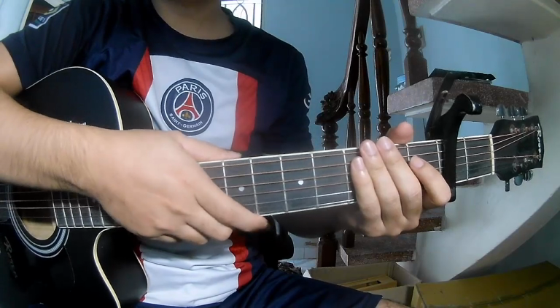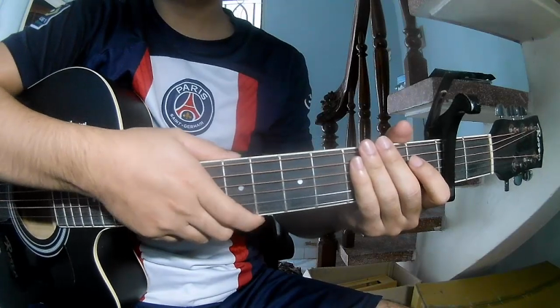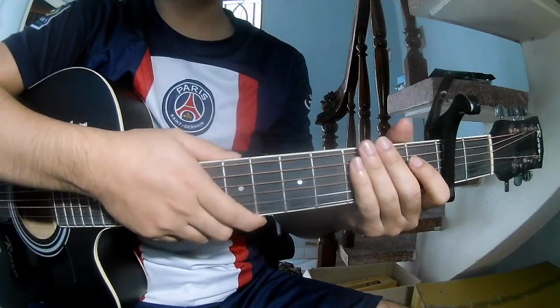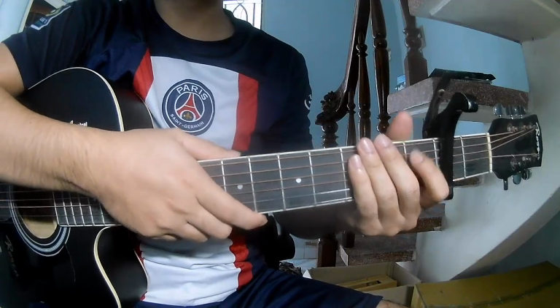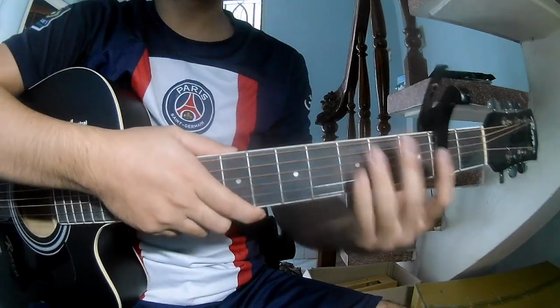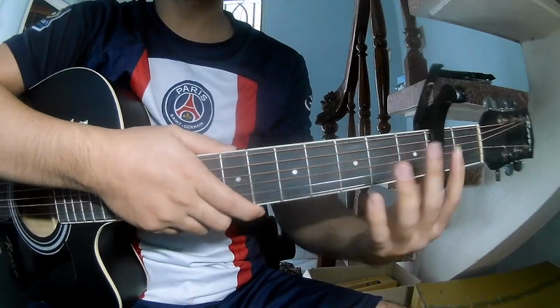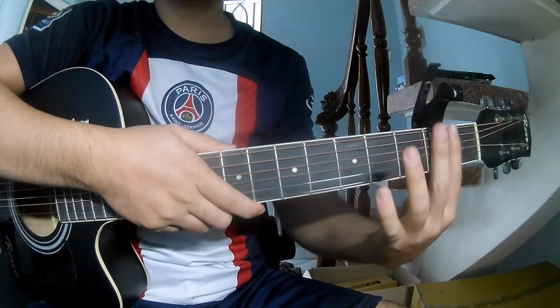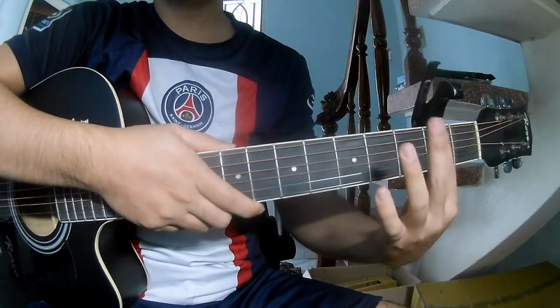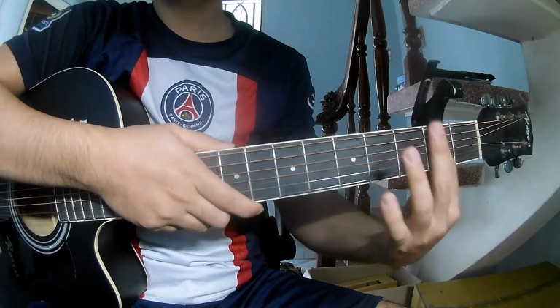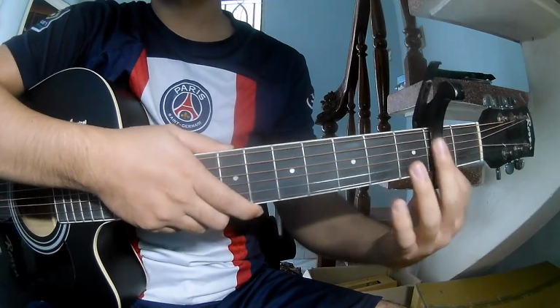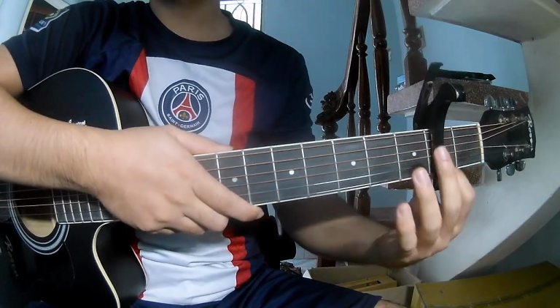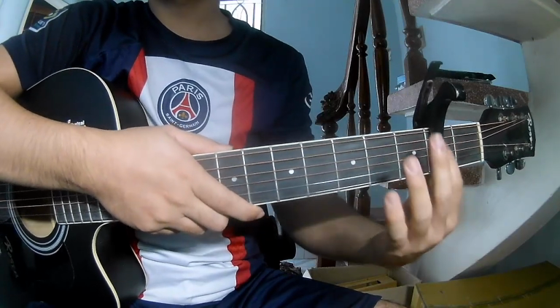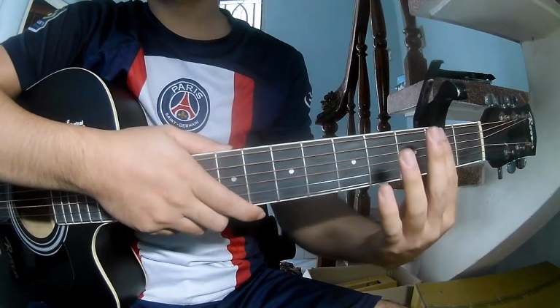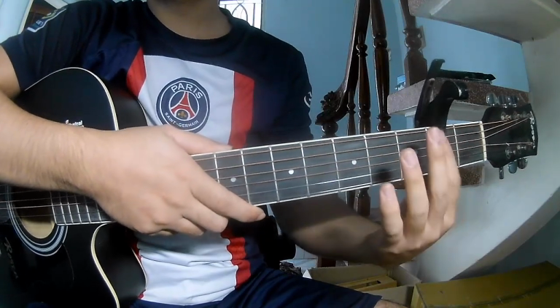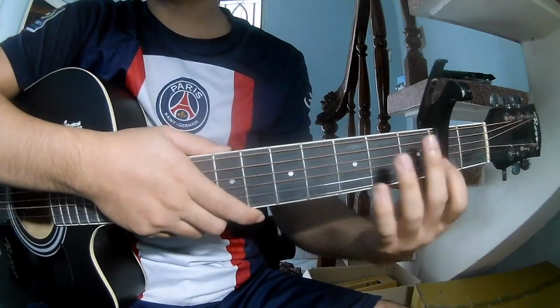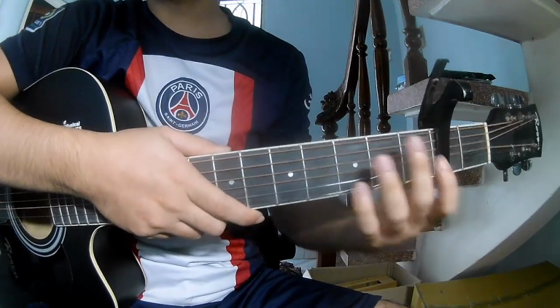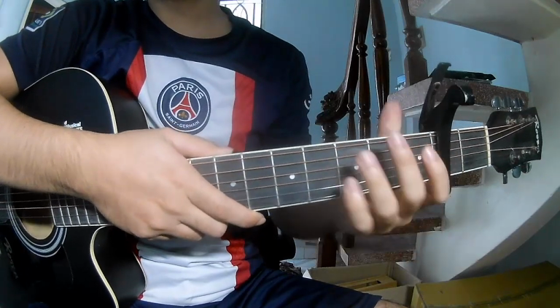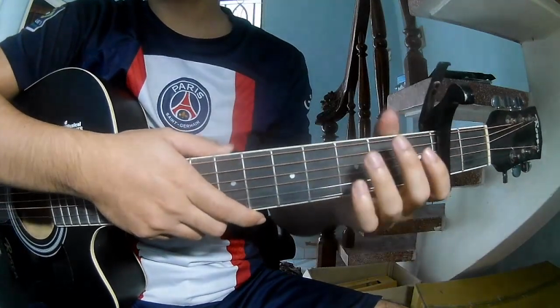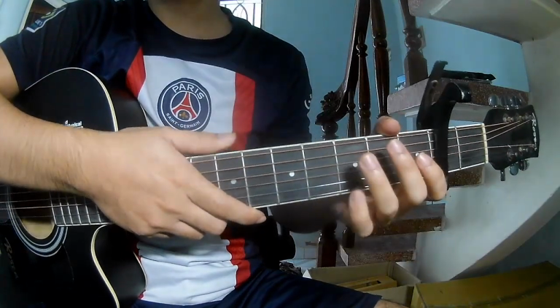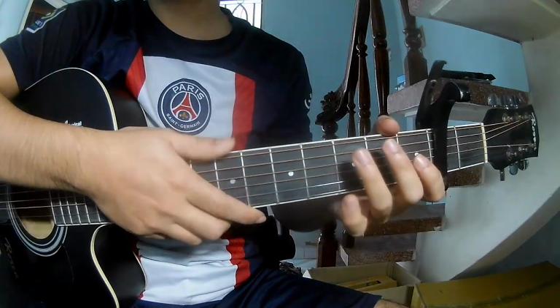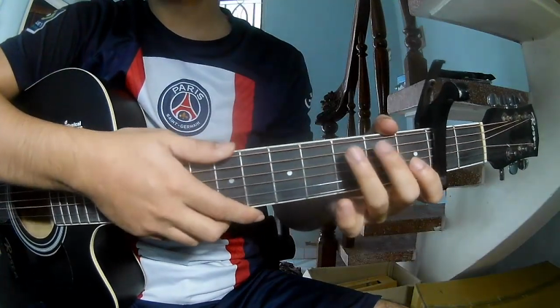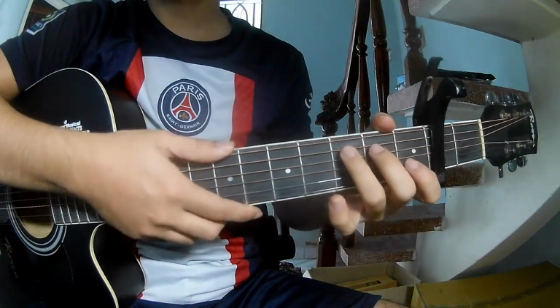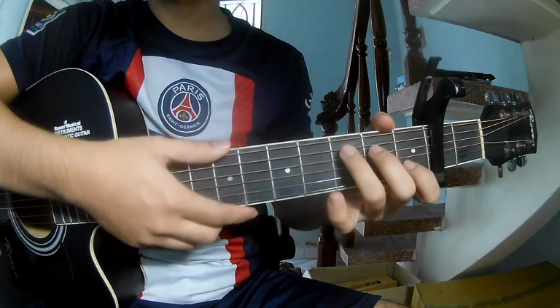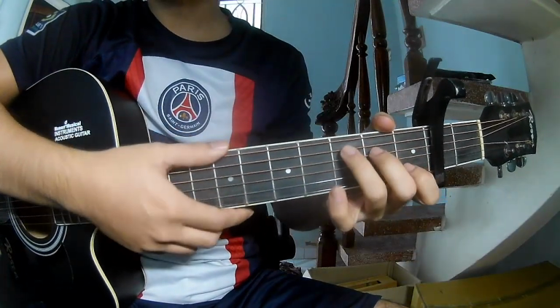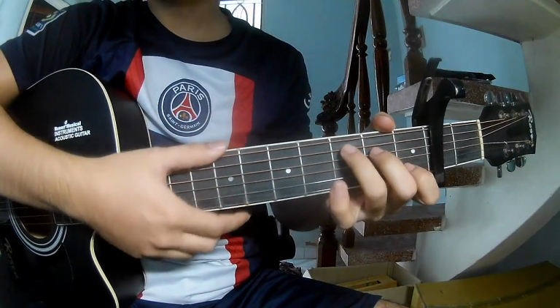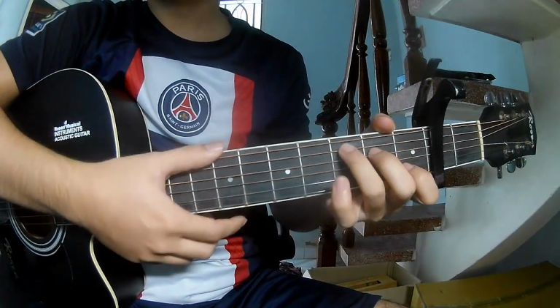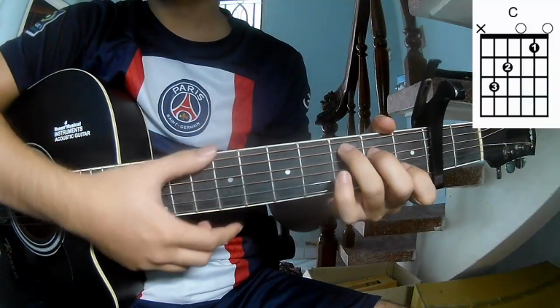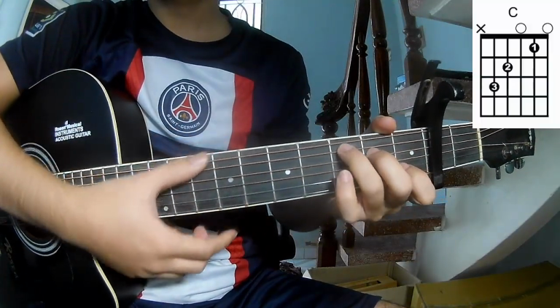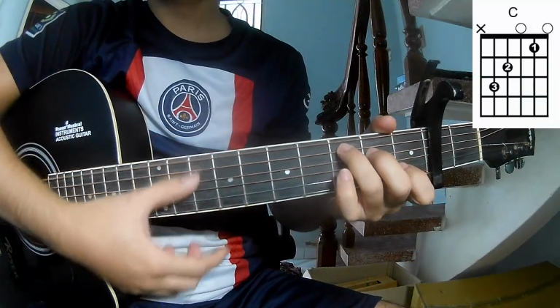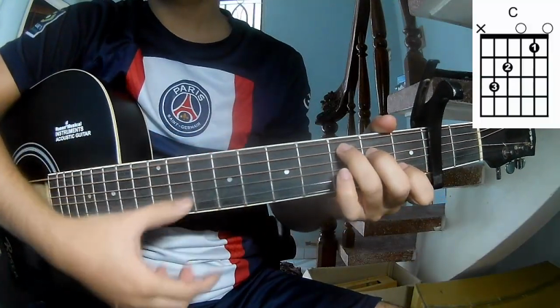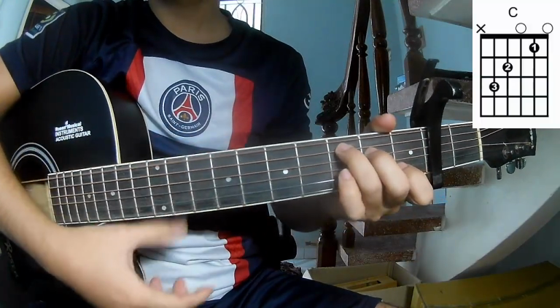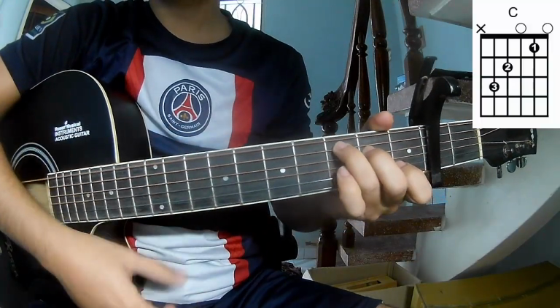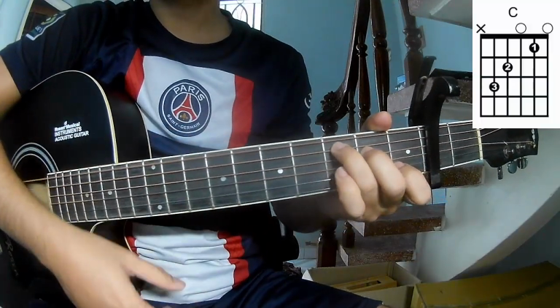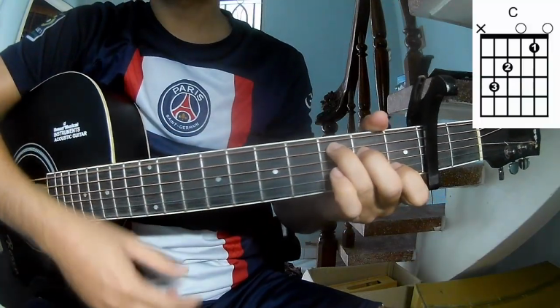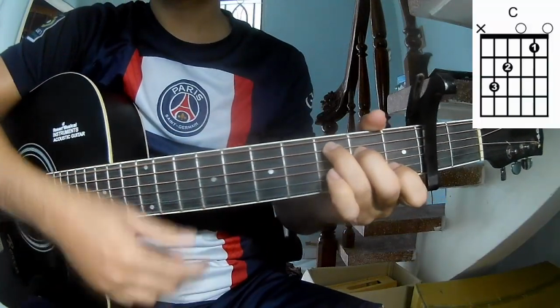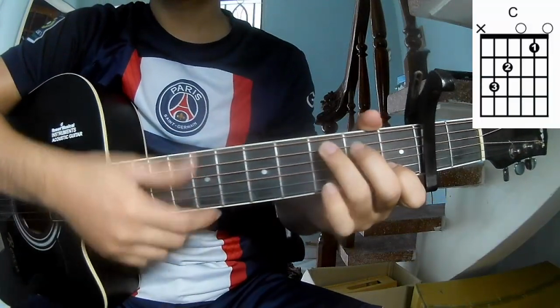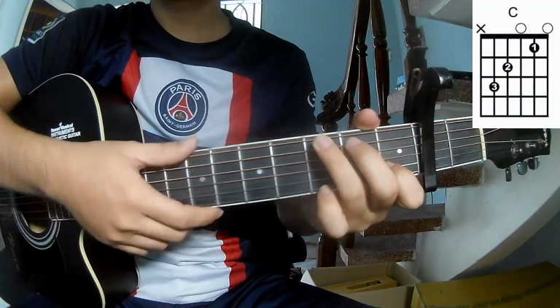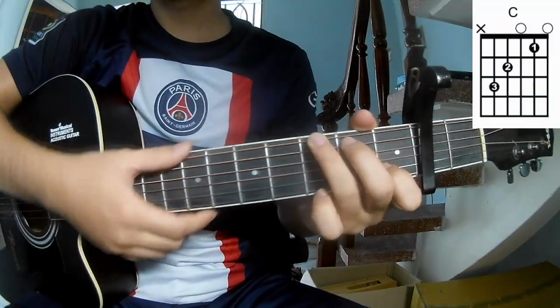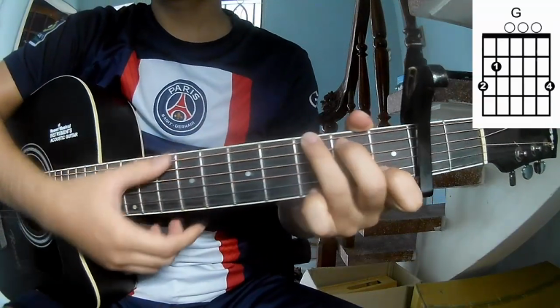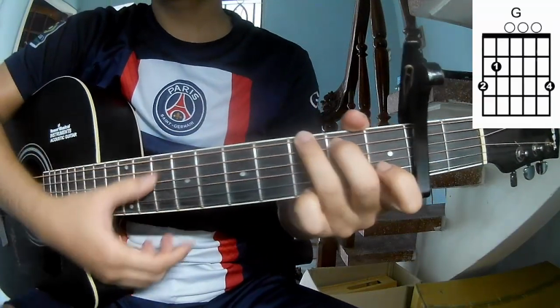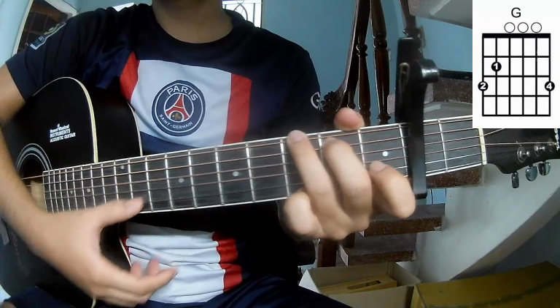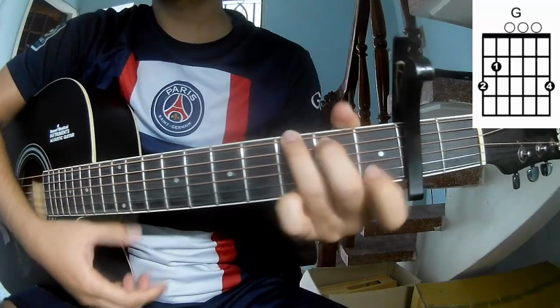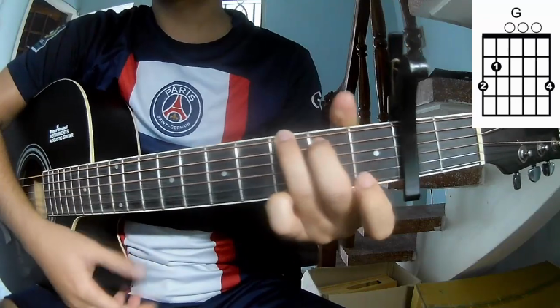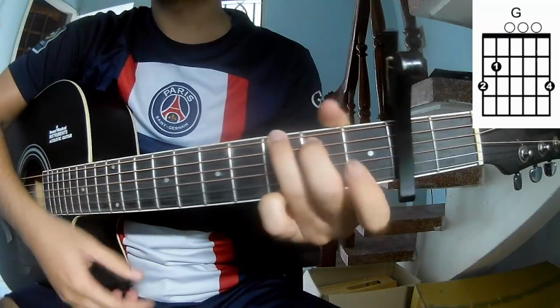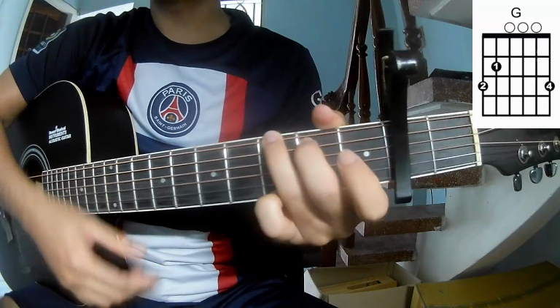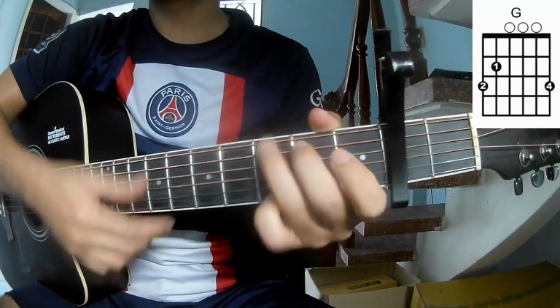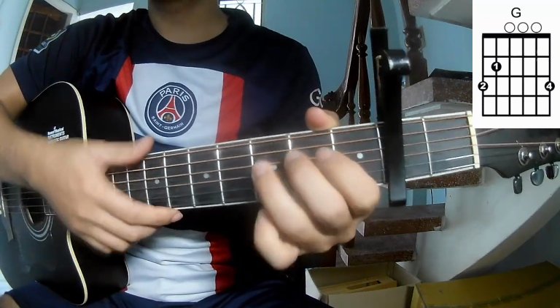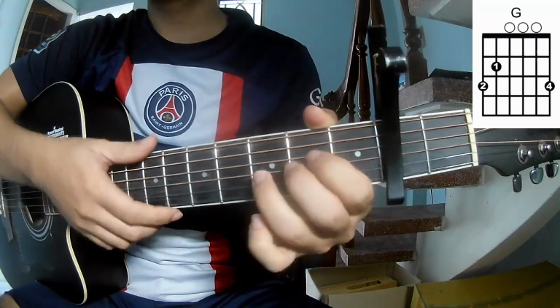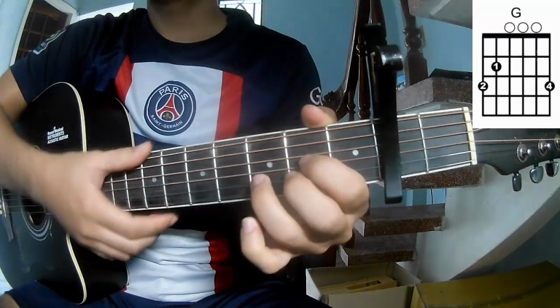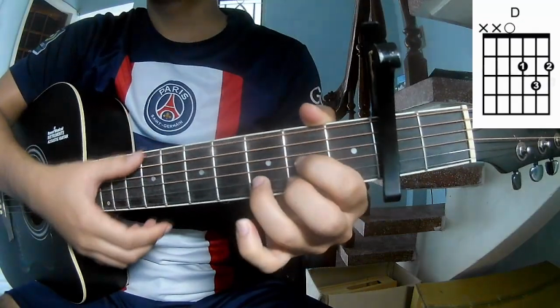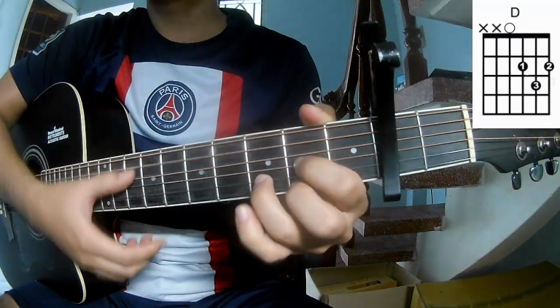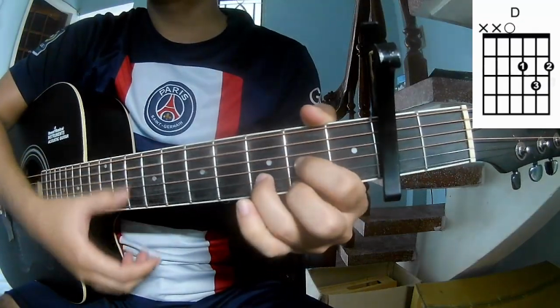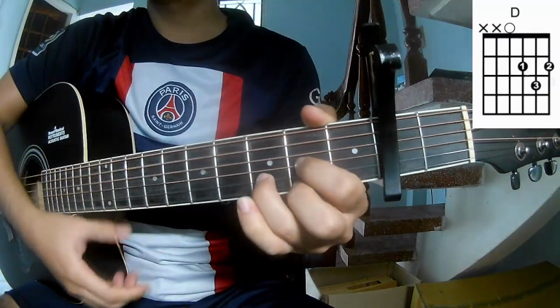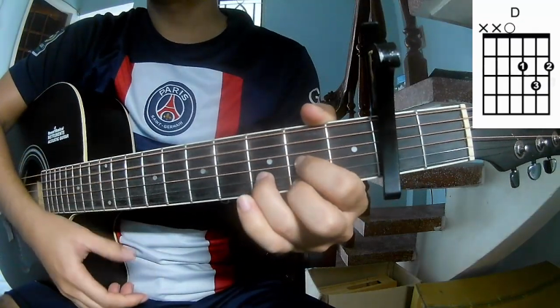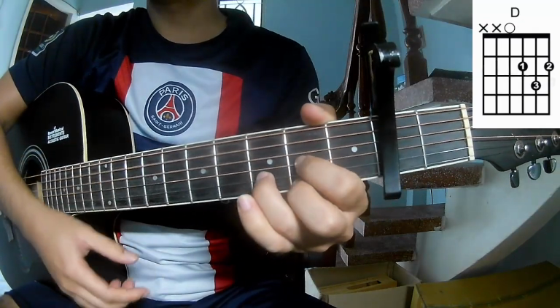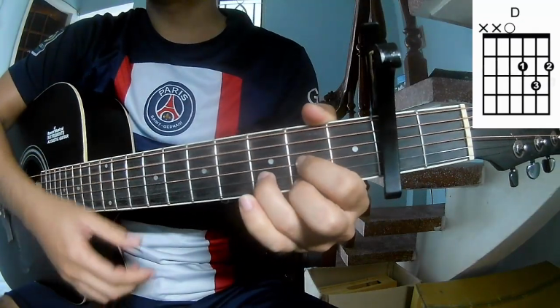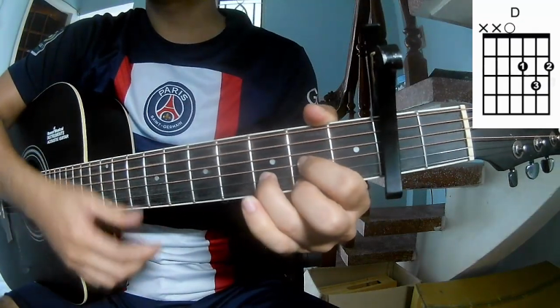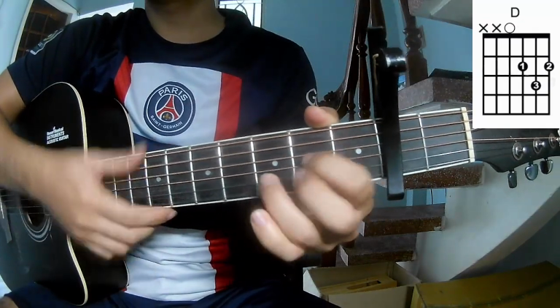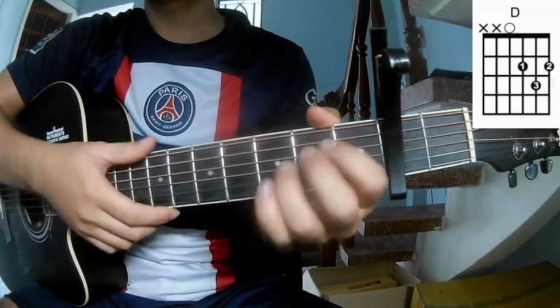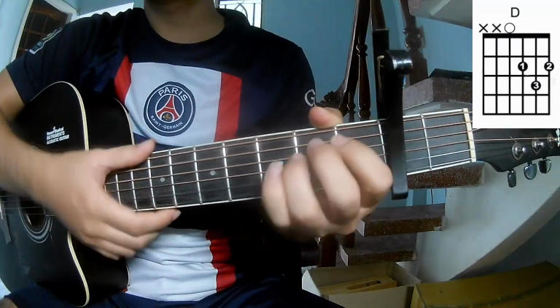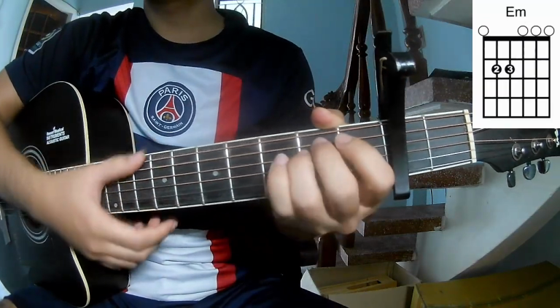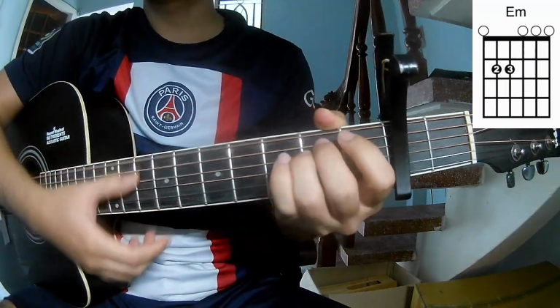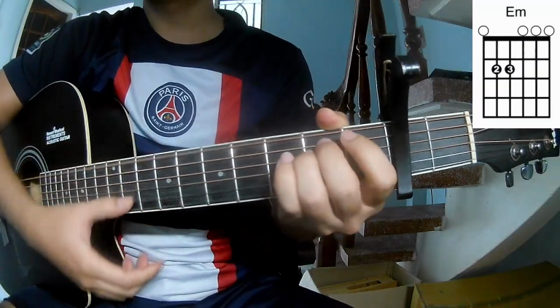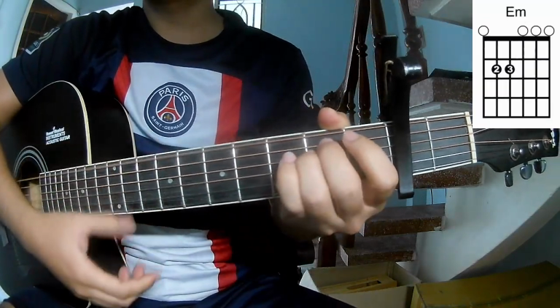First, you'll play the second frame, so call this song A, C, G, D, E.